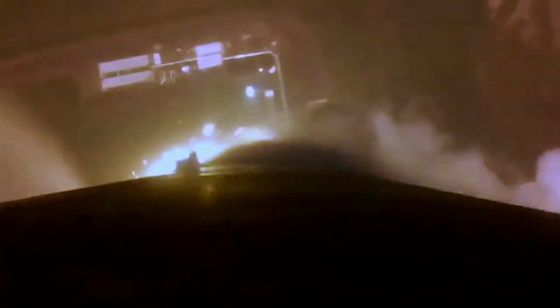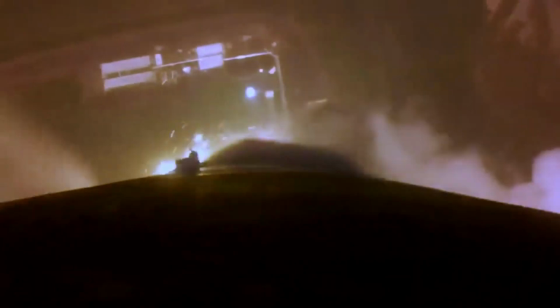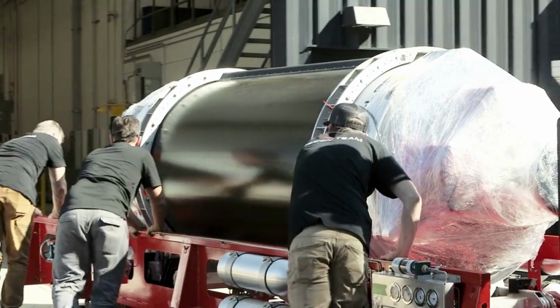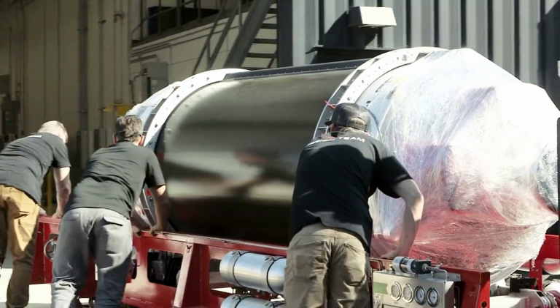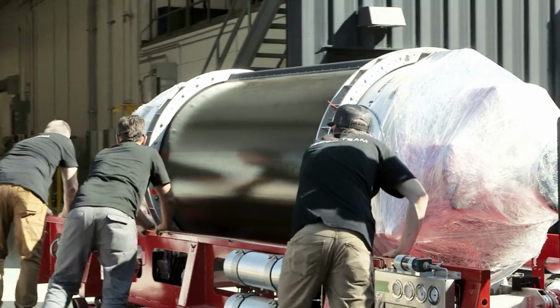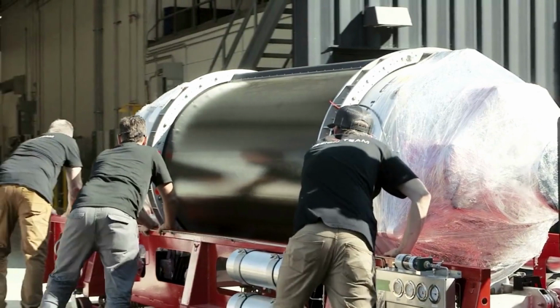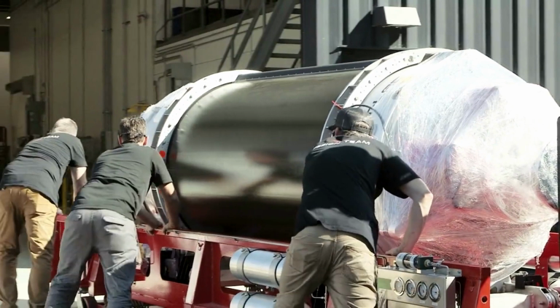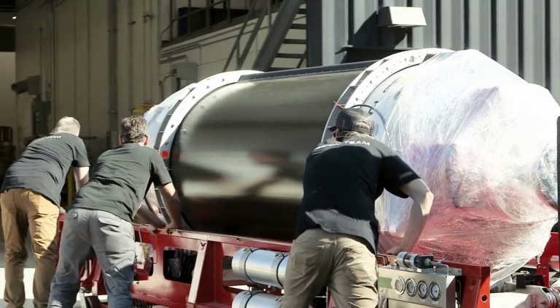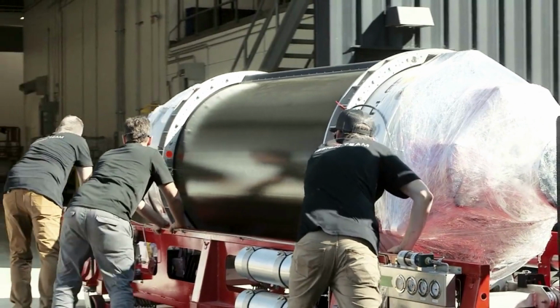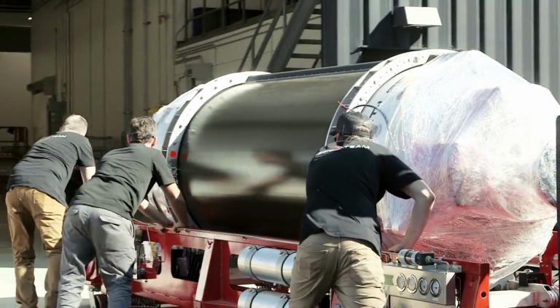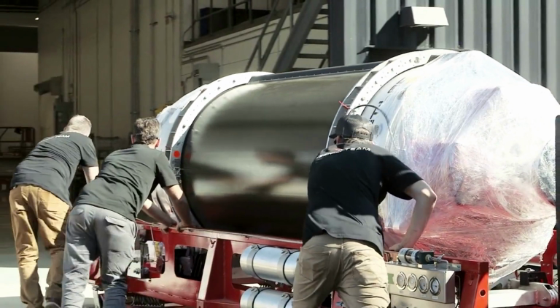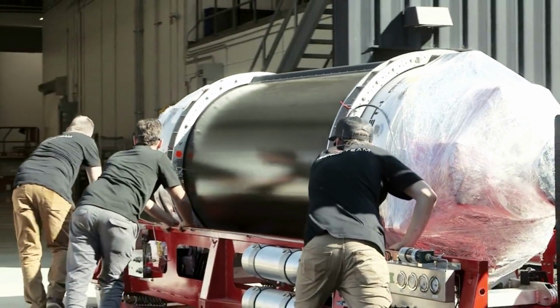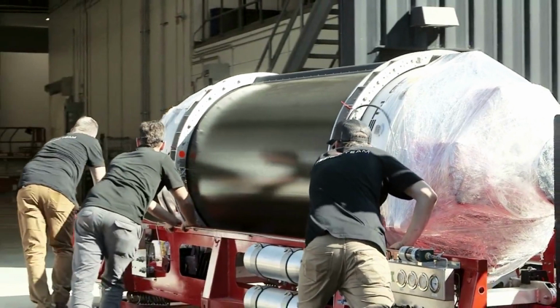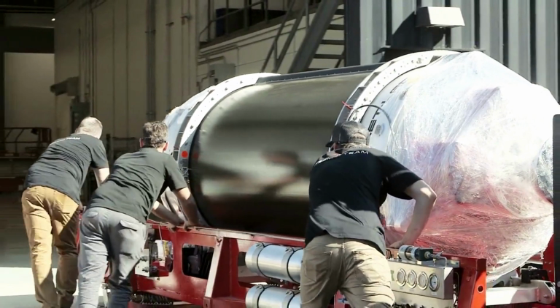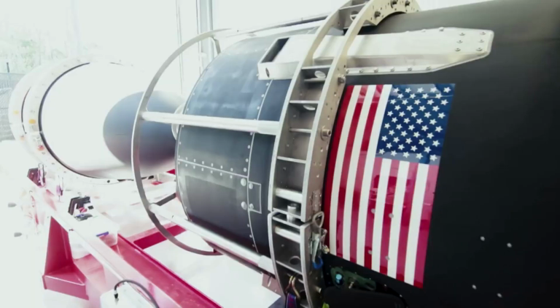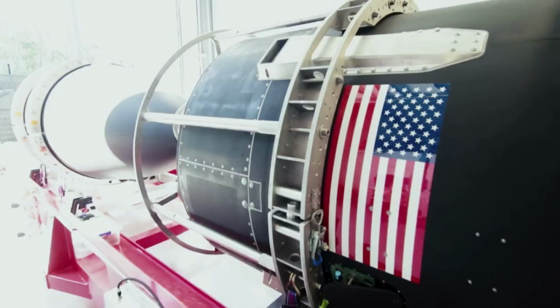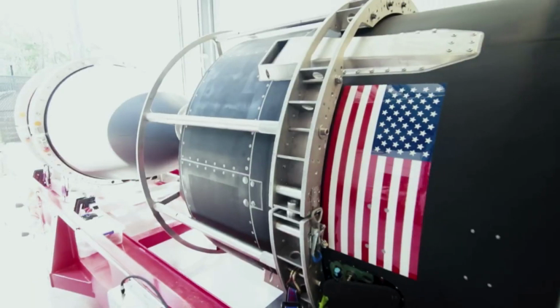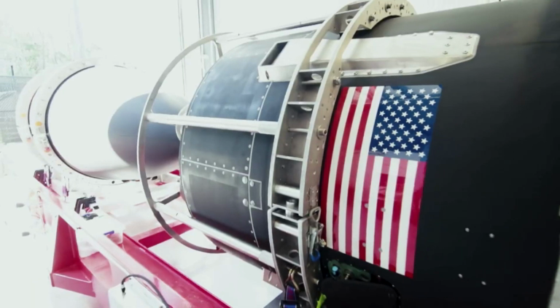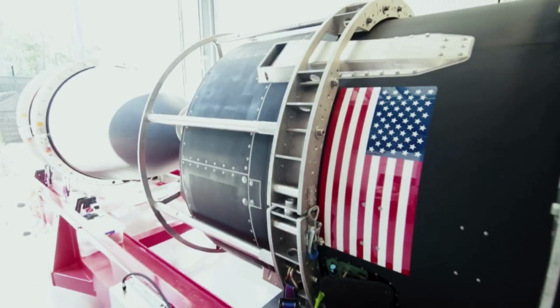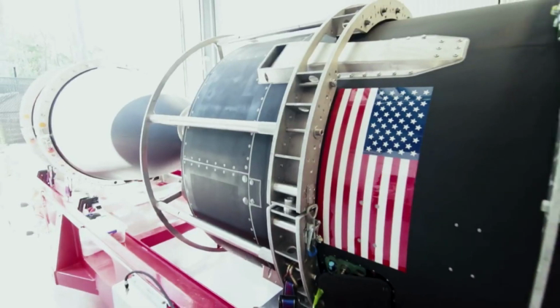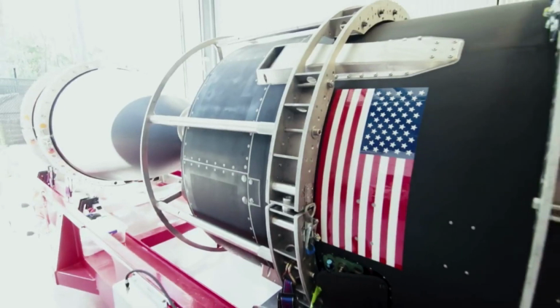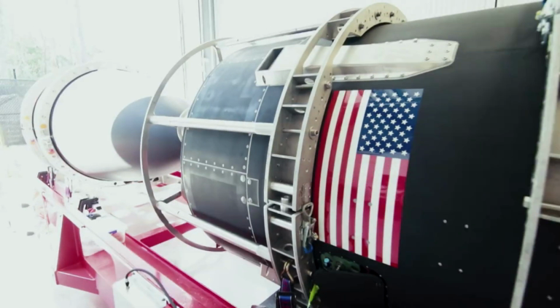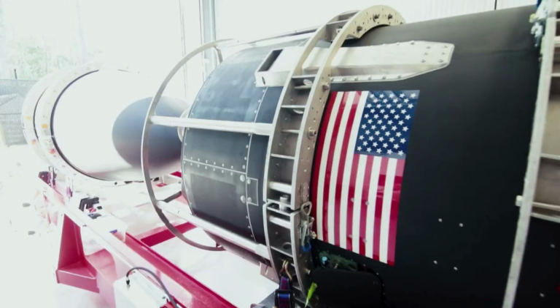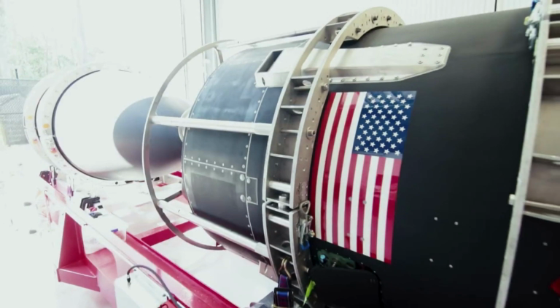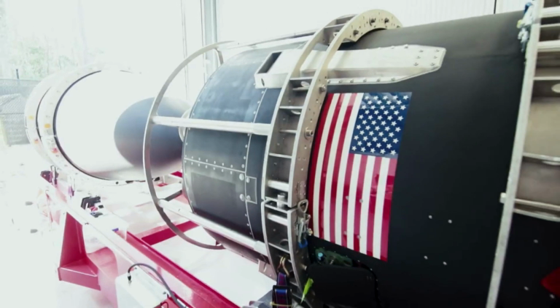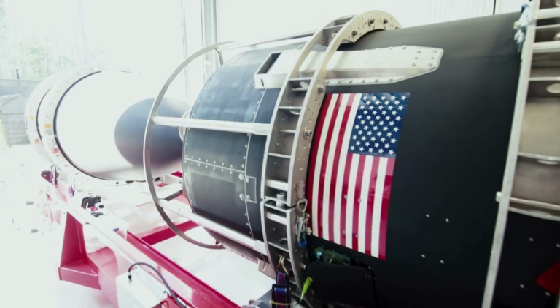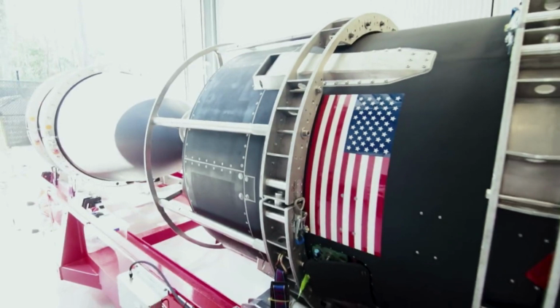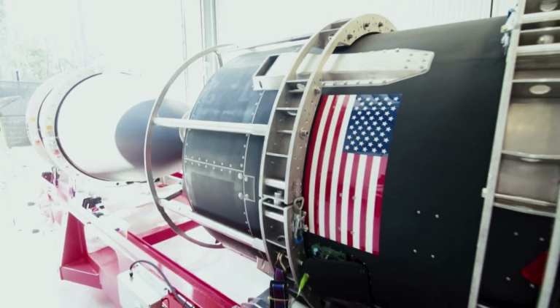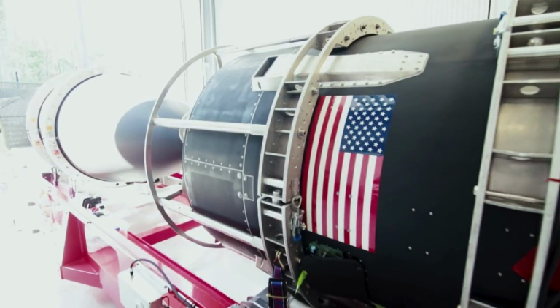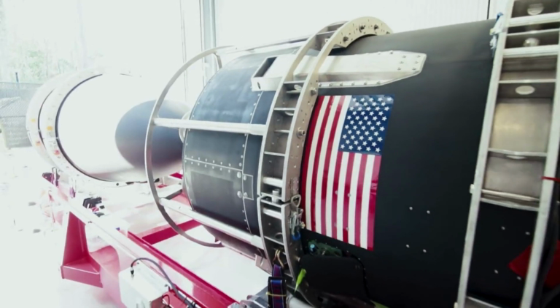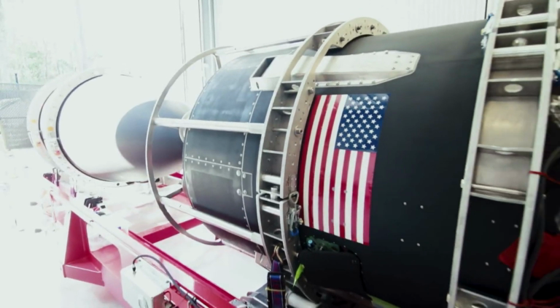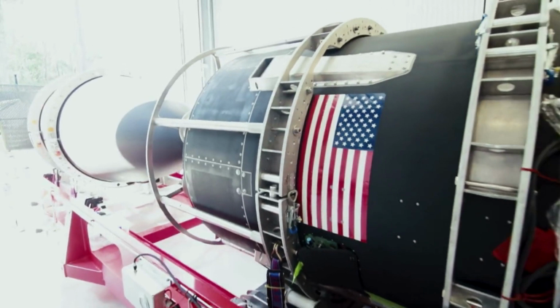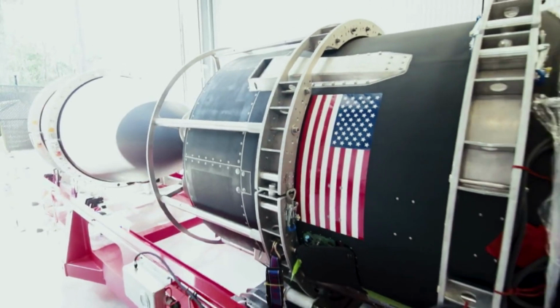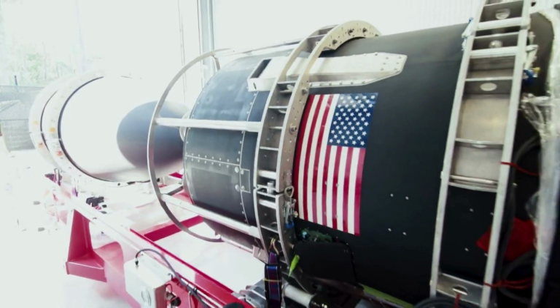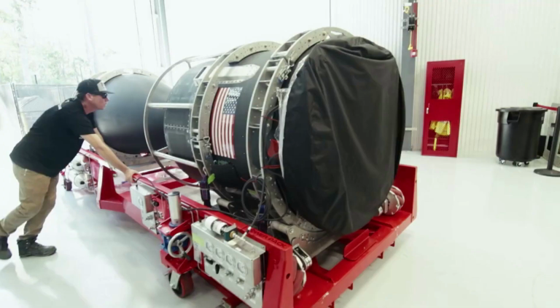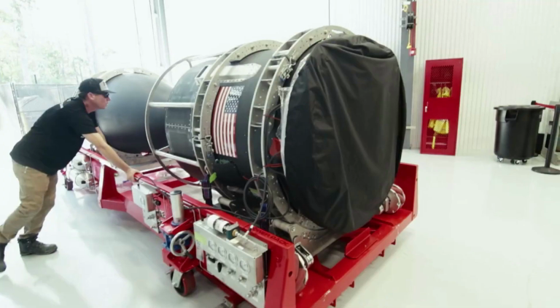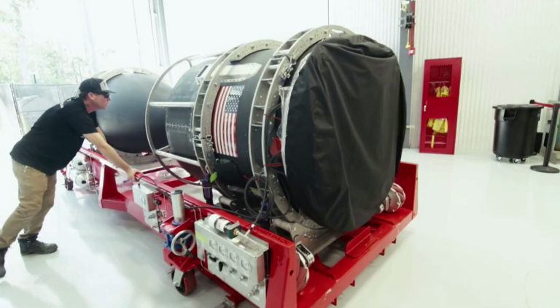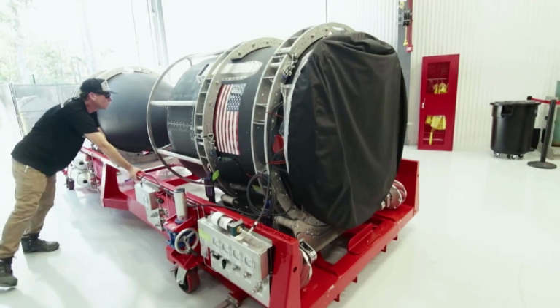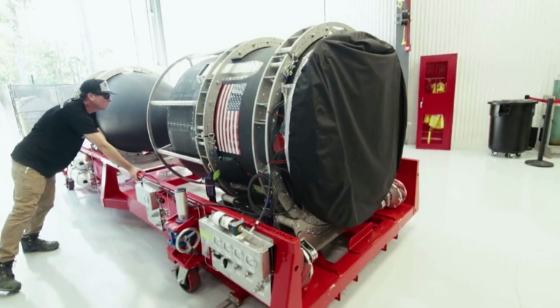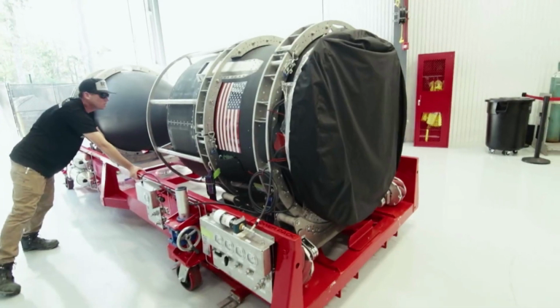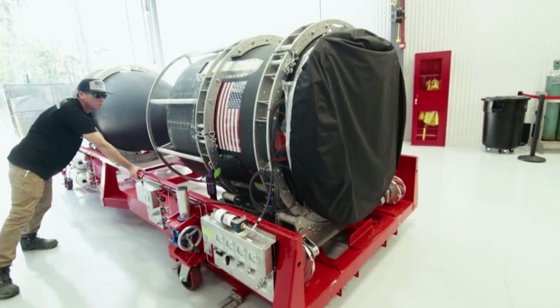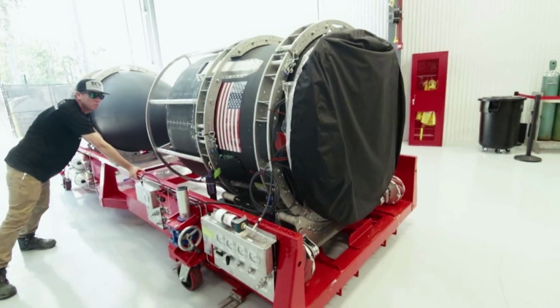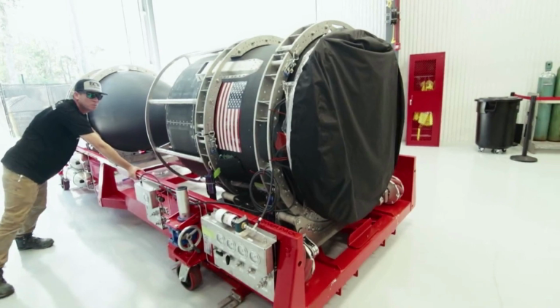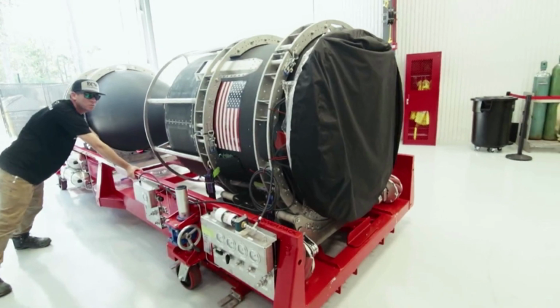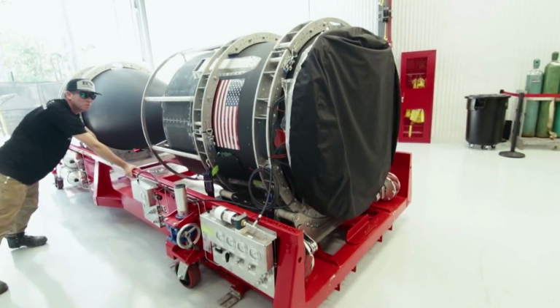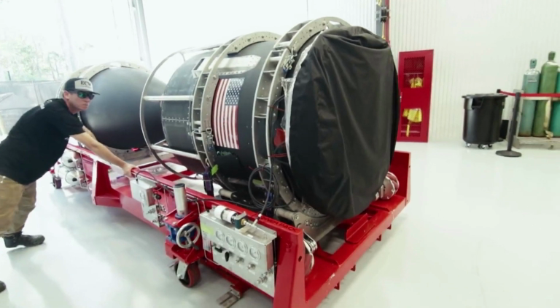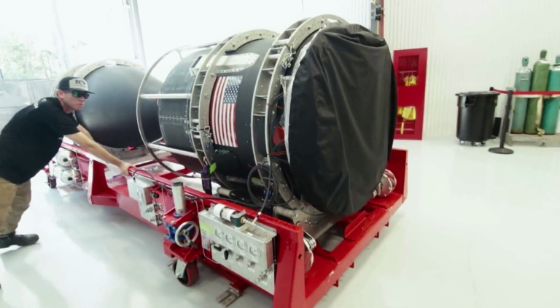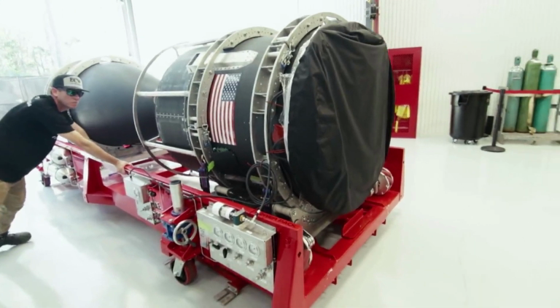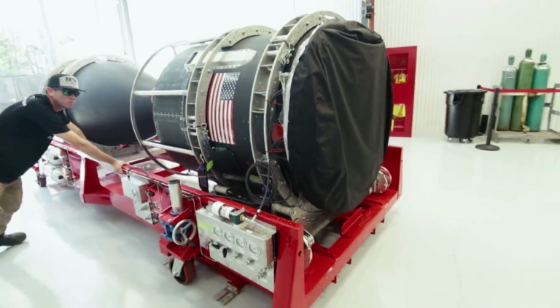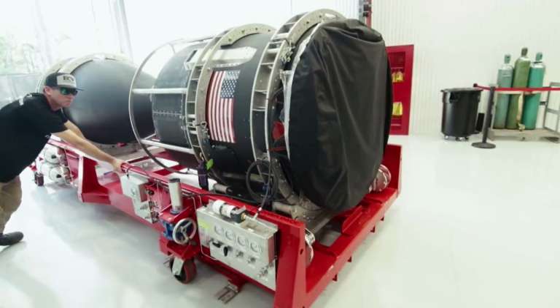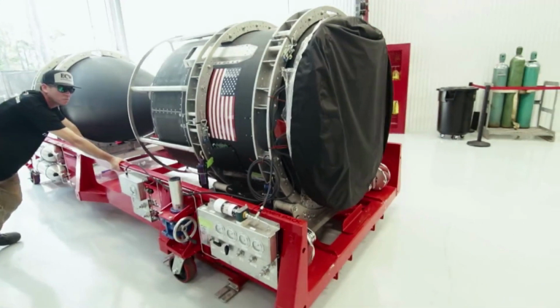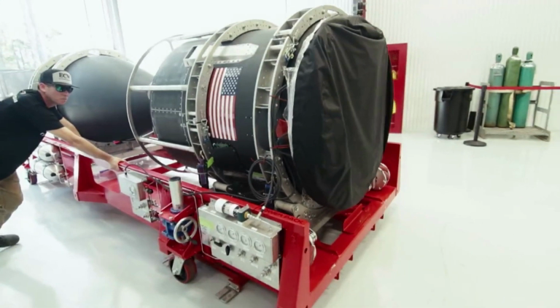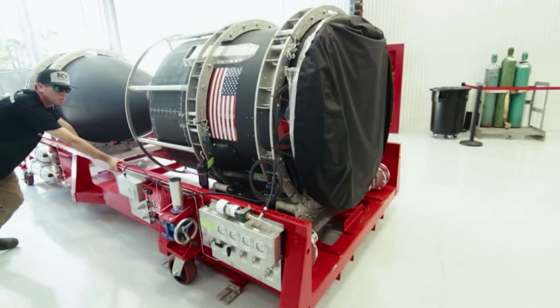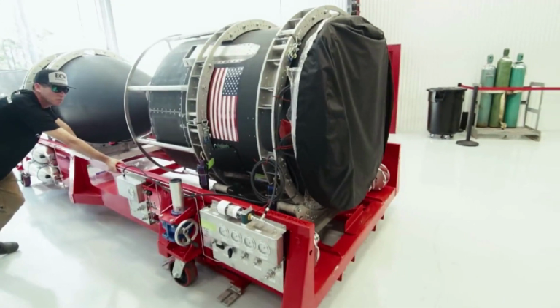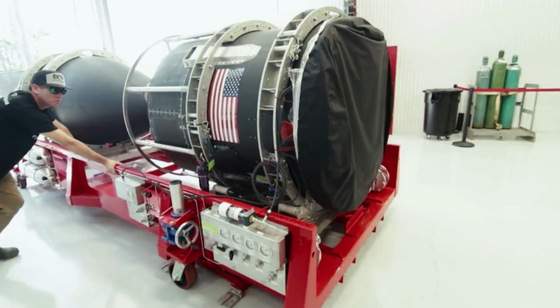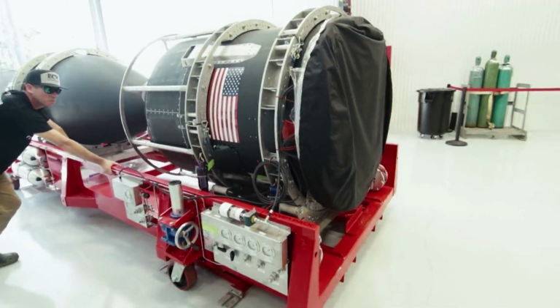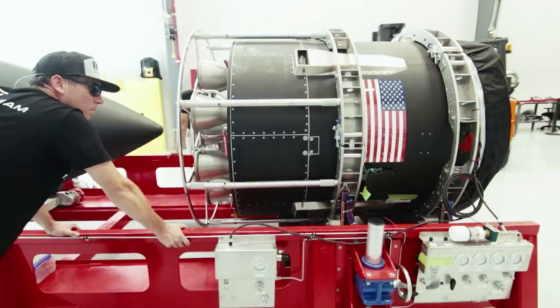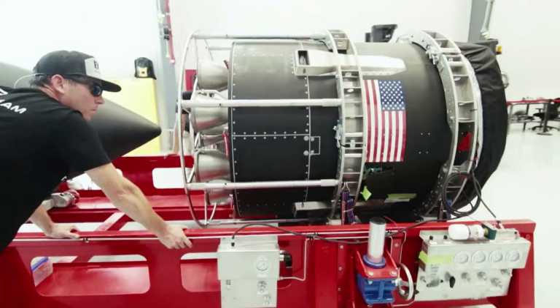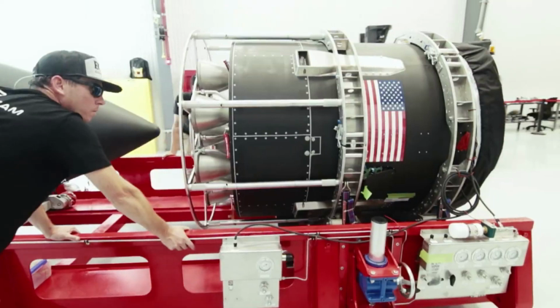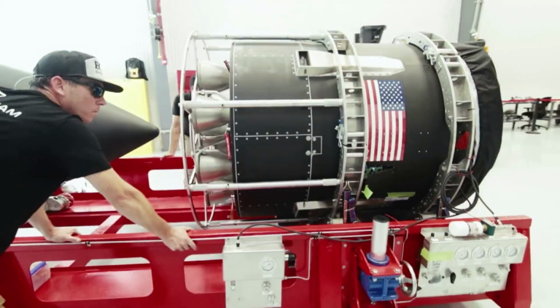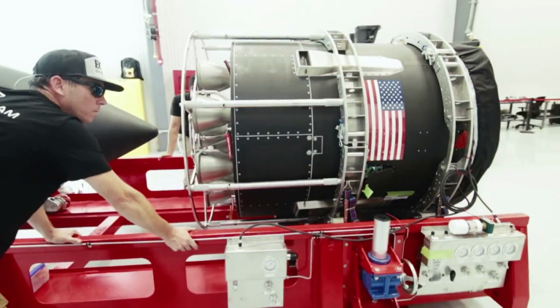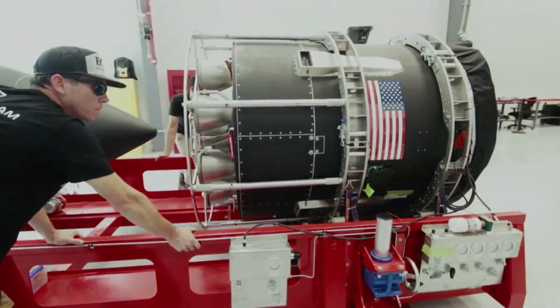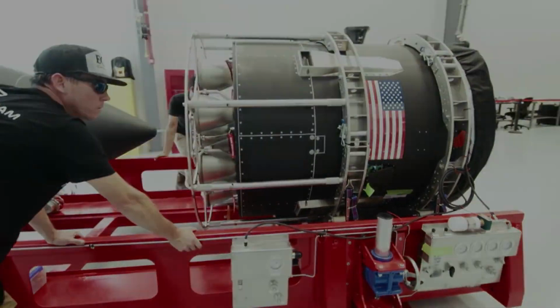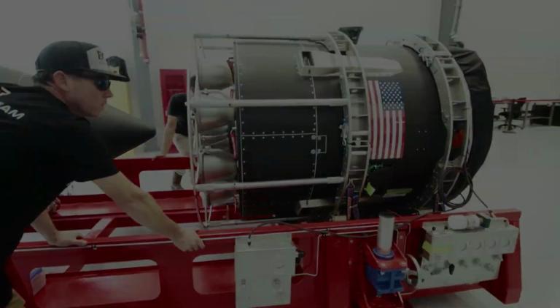Here I will go more in depth into tomorrow's milestone launch, the progress with Neutron, why both are so important to Rocket Lab's future, and more.